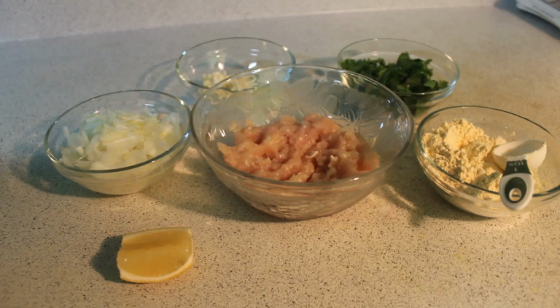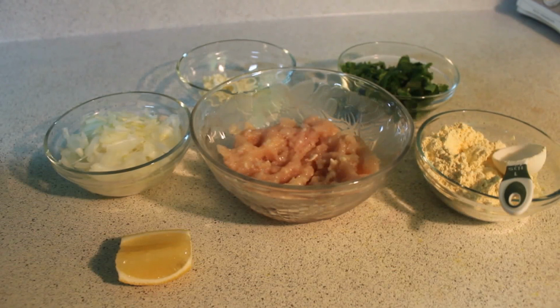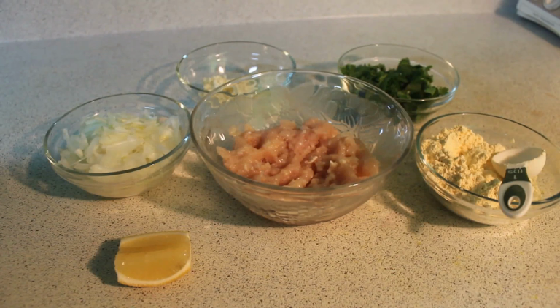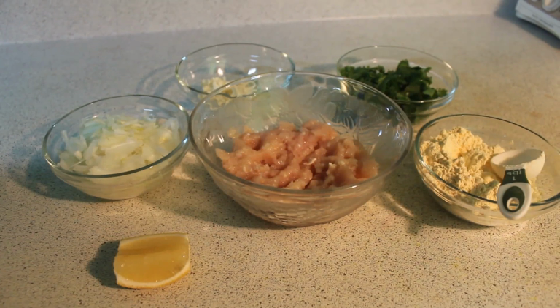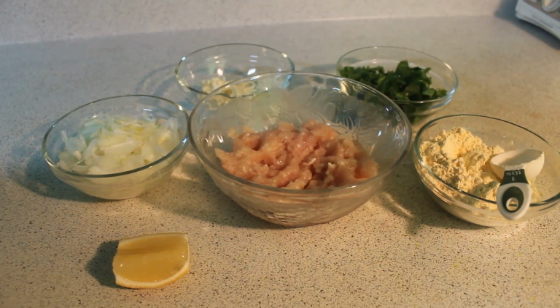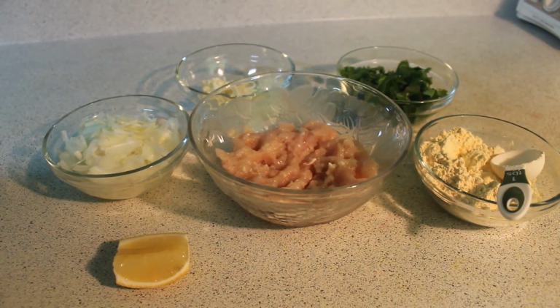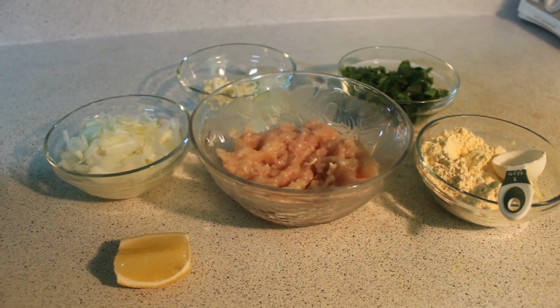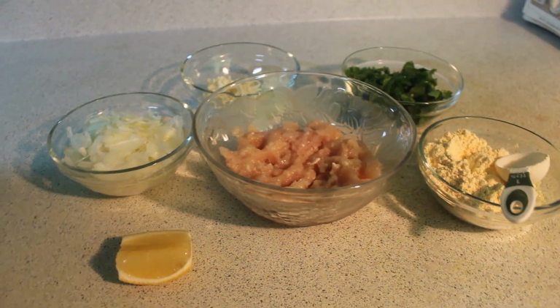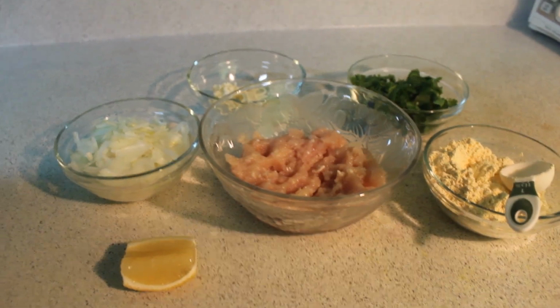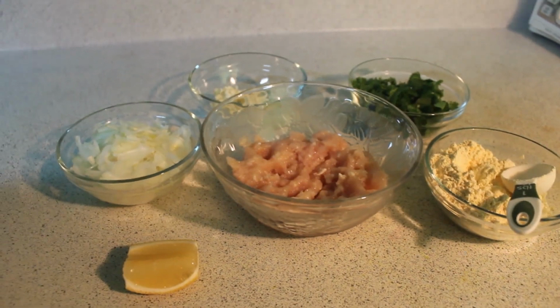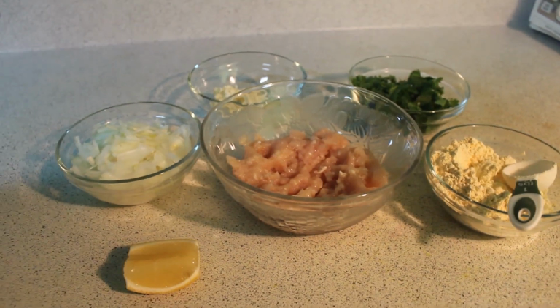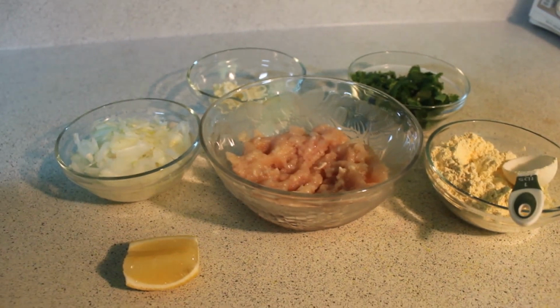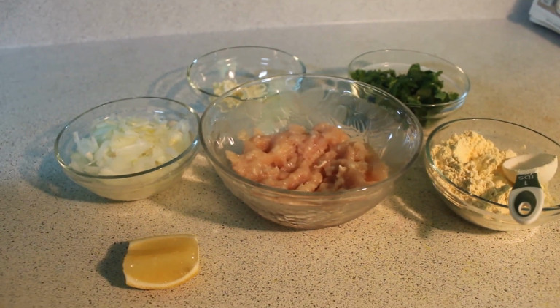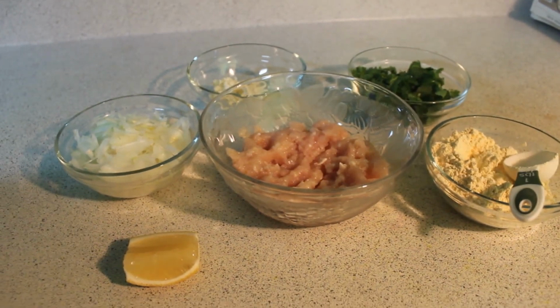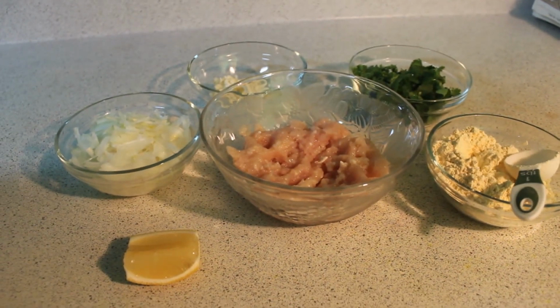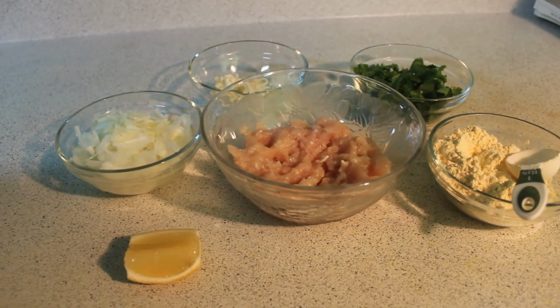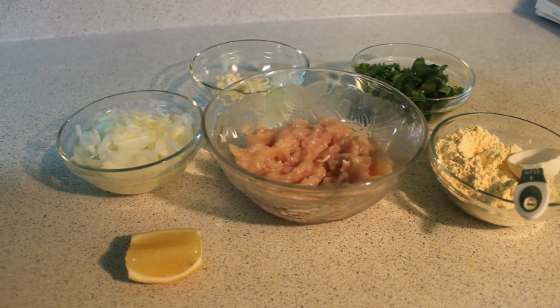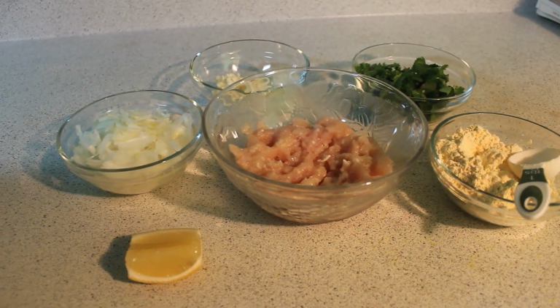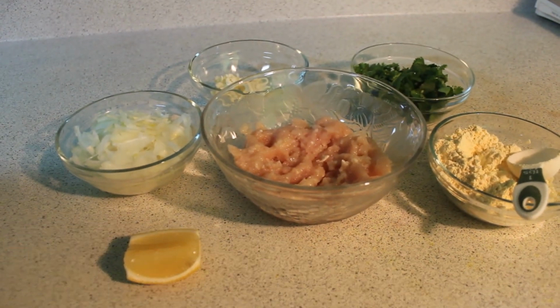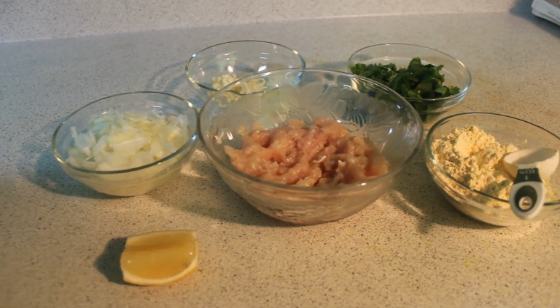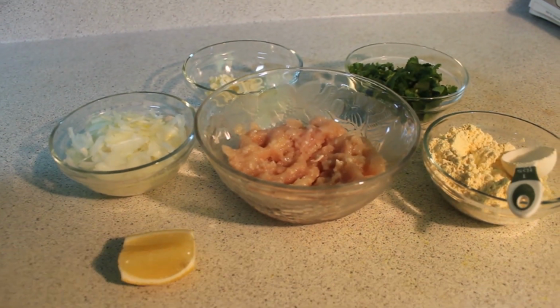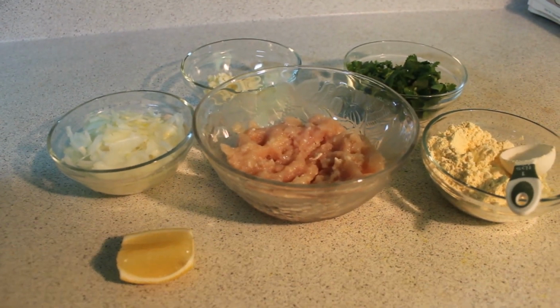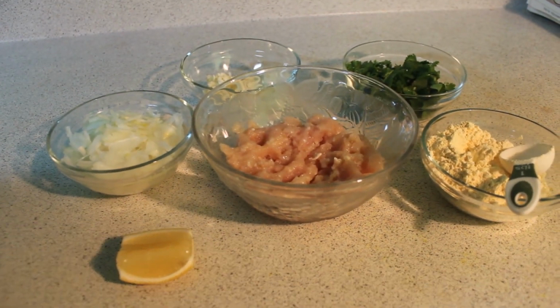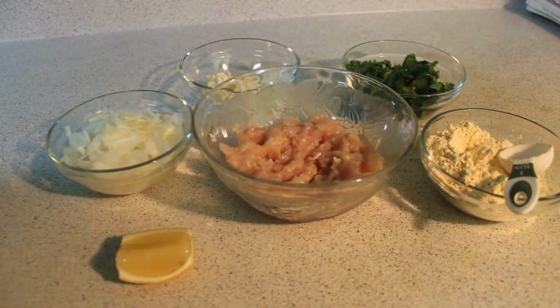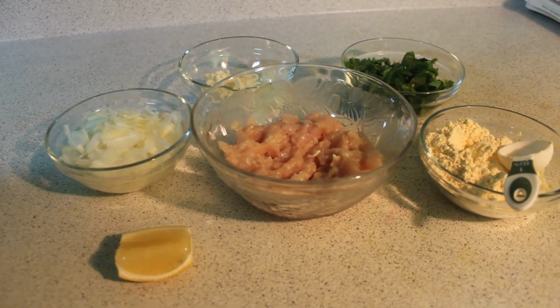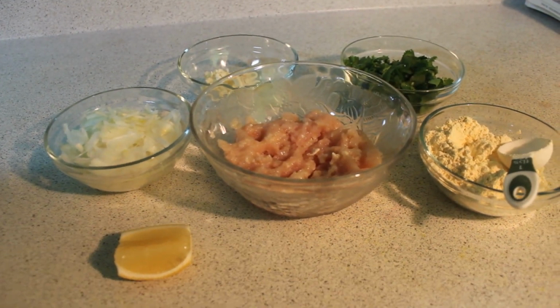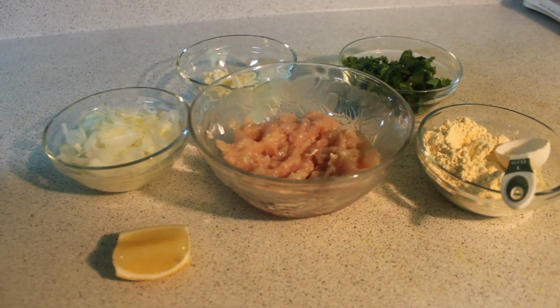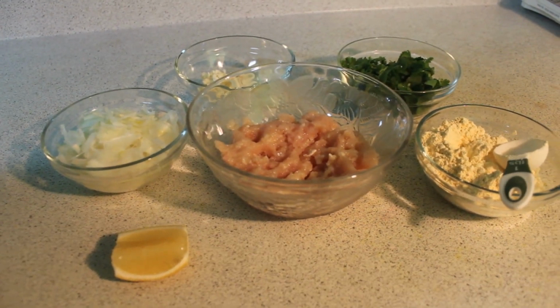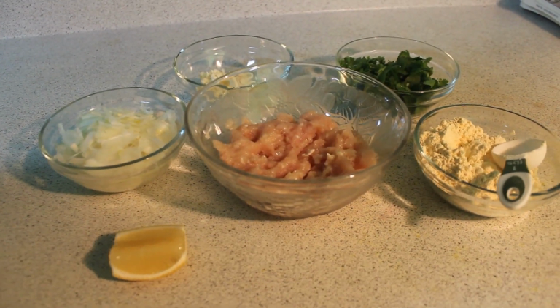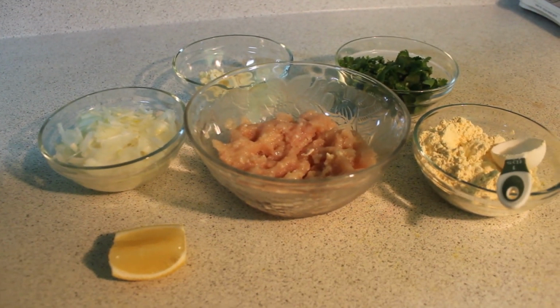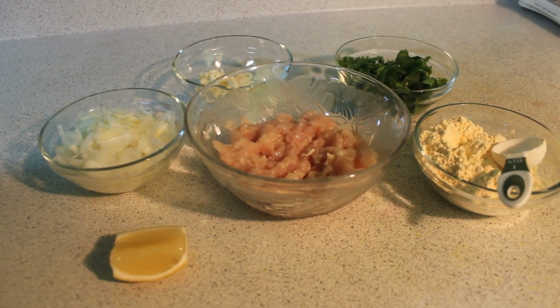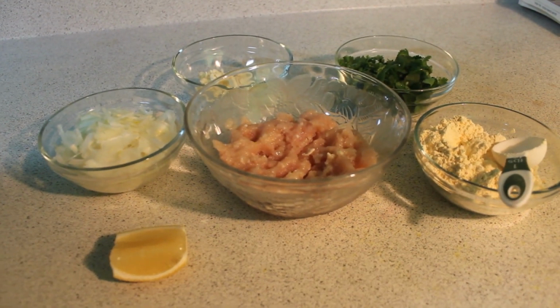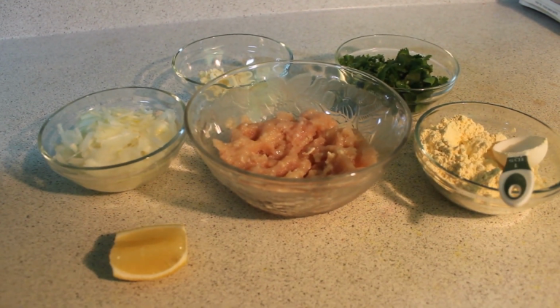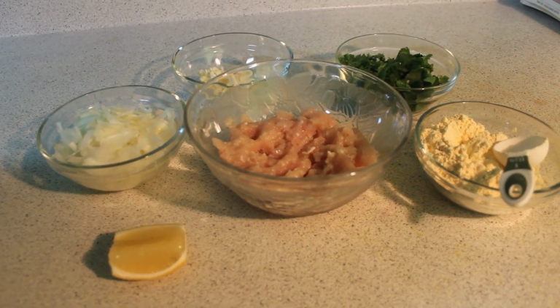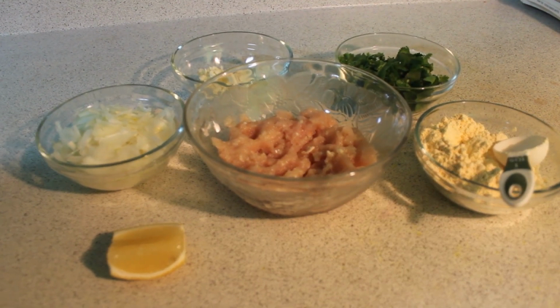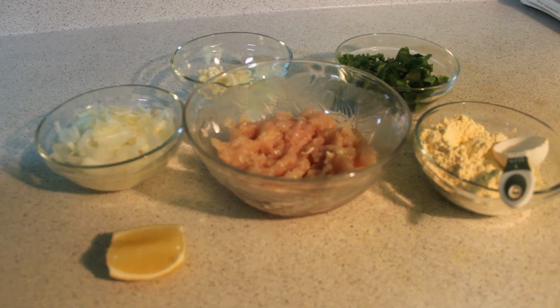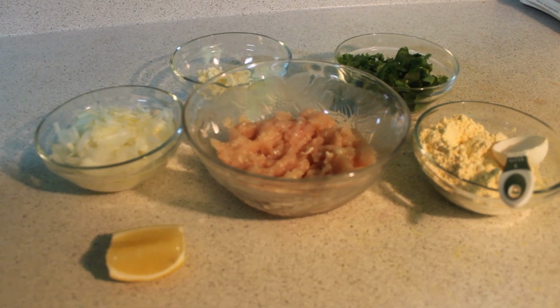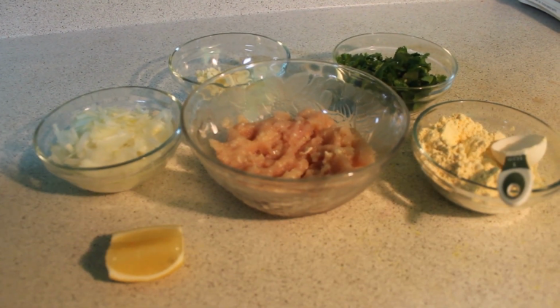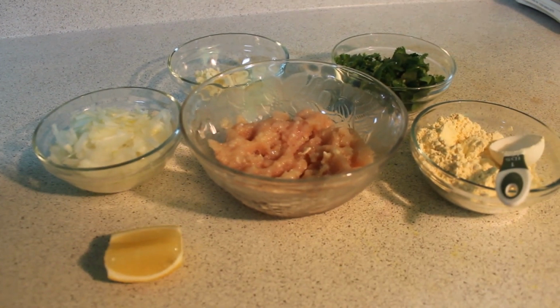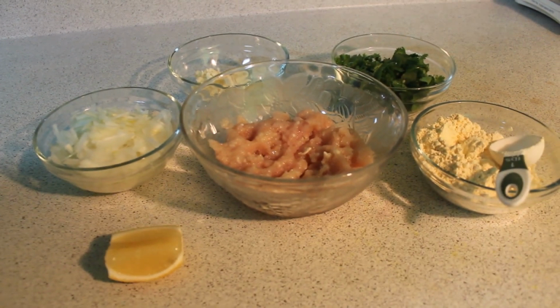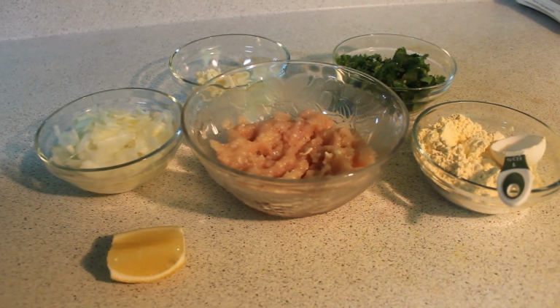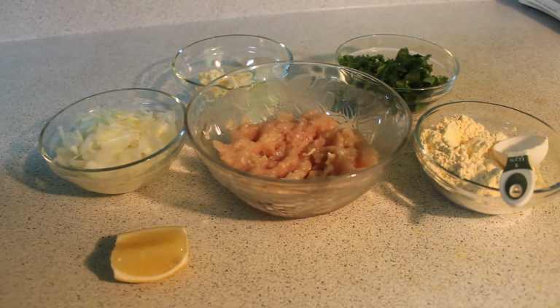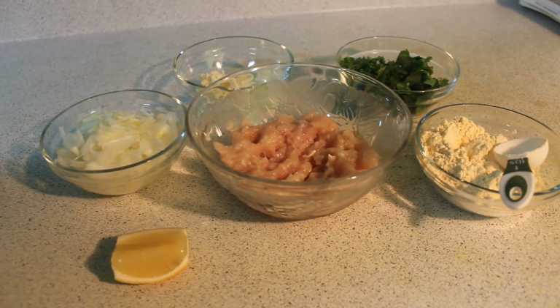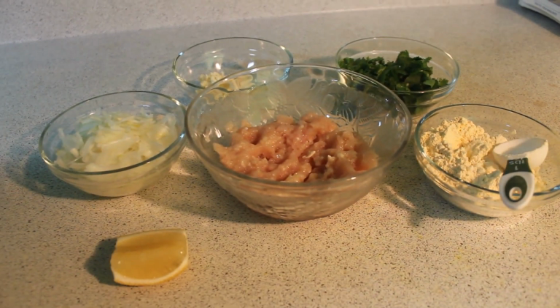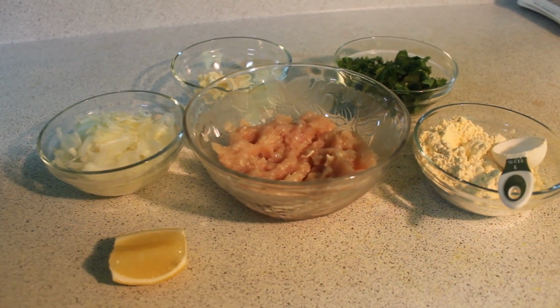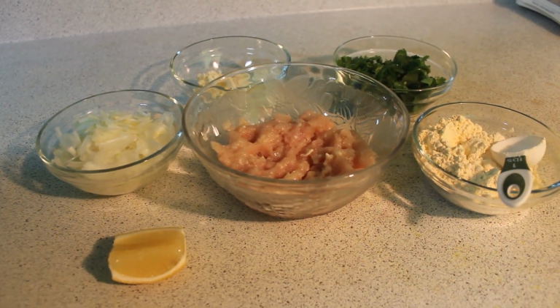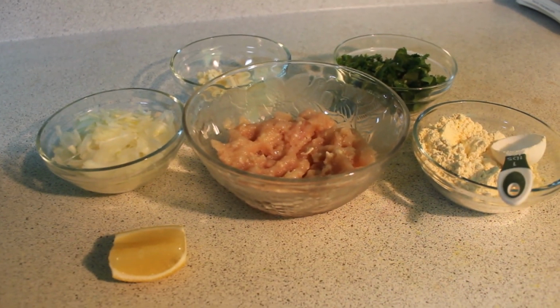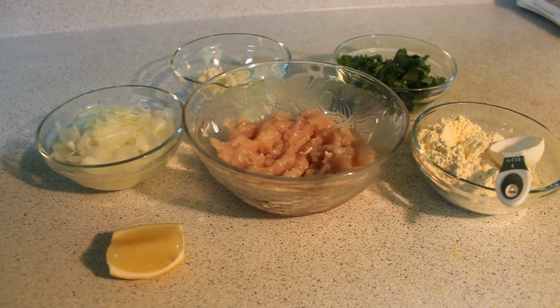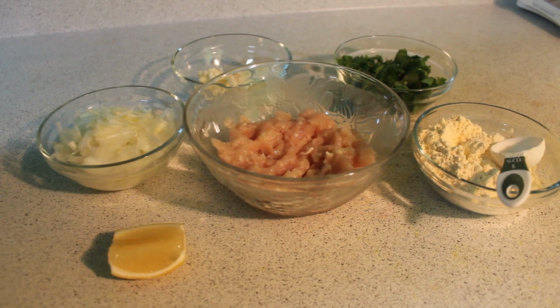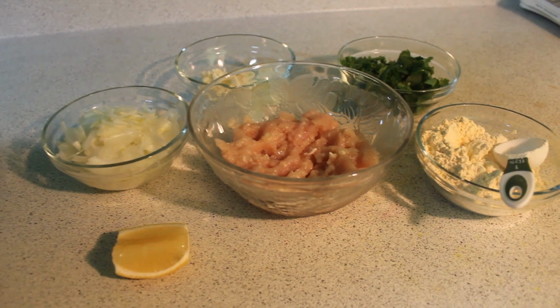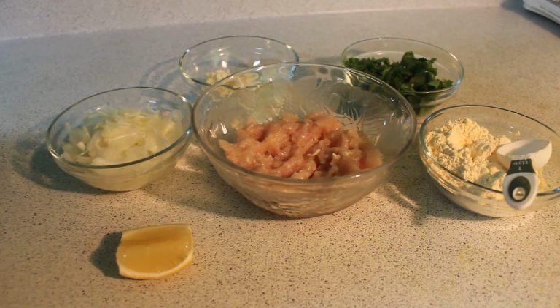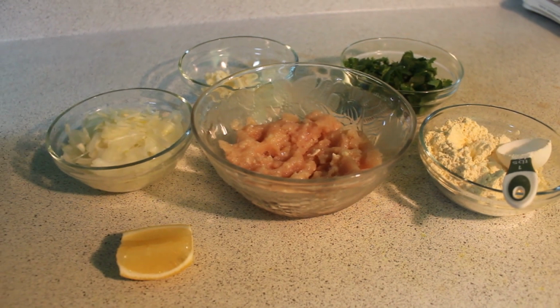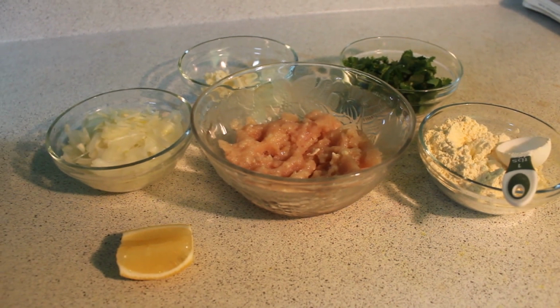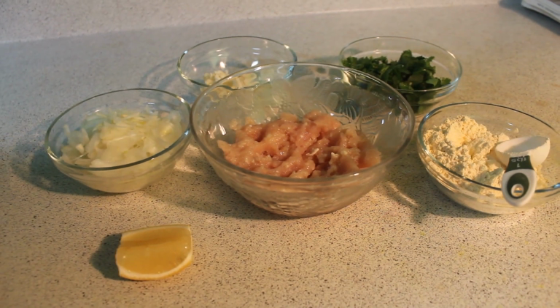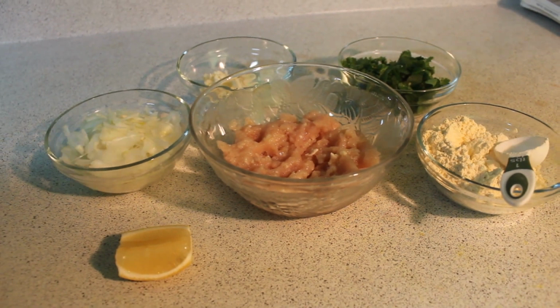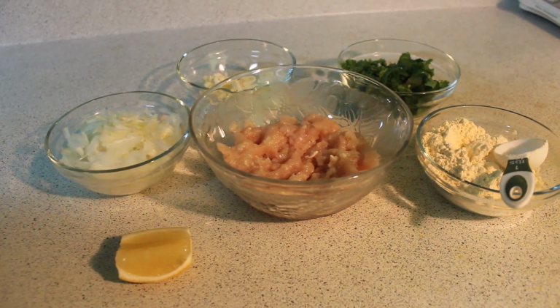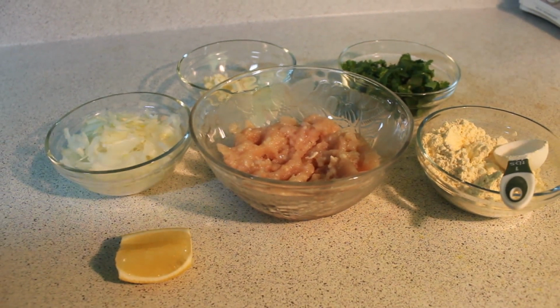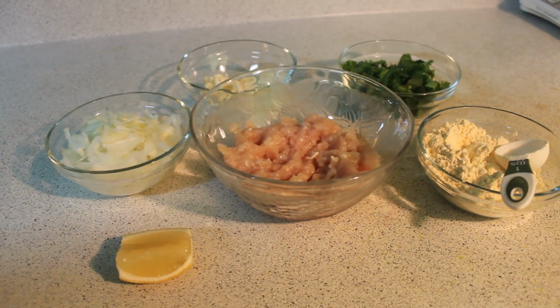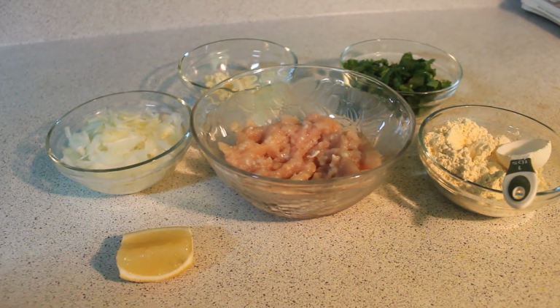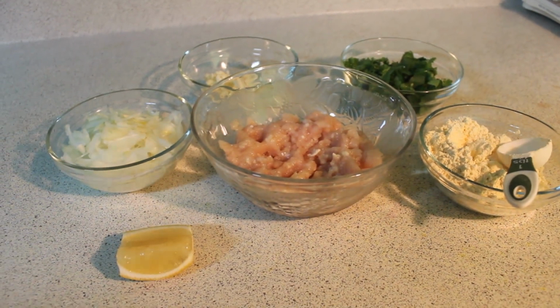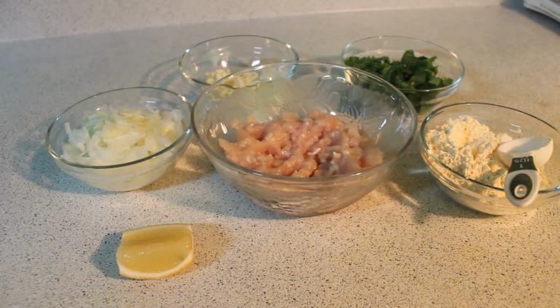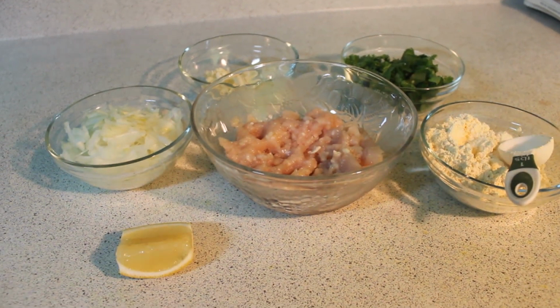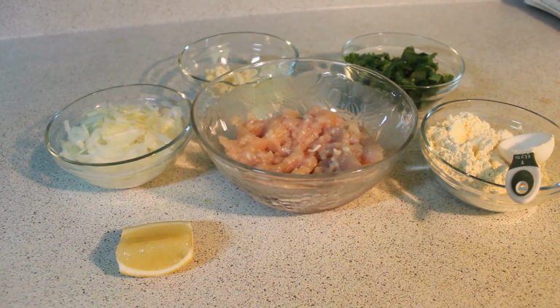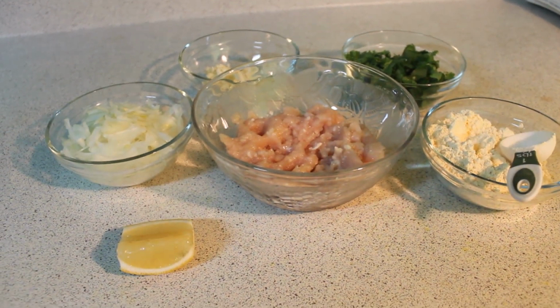Assalamu alaikum, welcome to Foziya's cooking show. Here we are making chicken pakora.